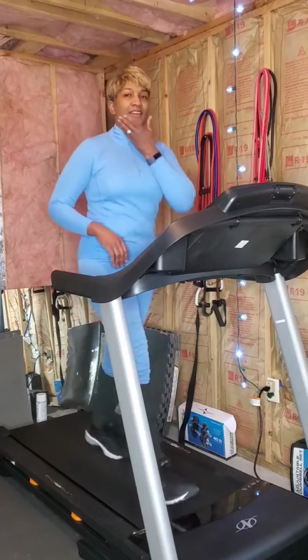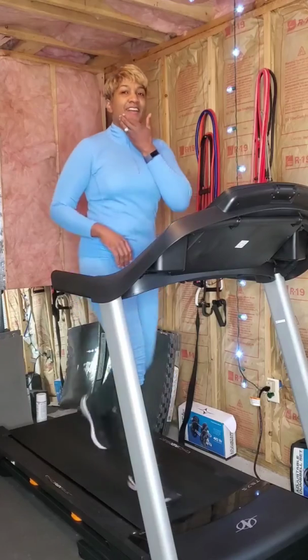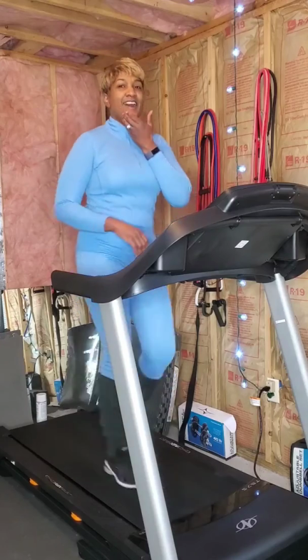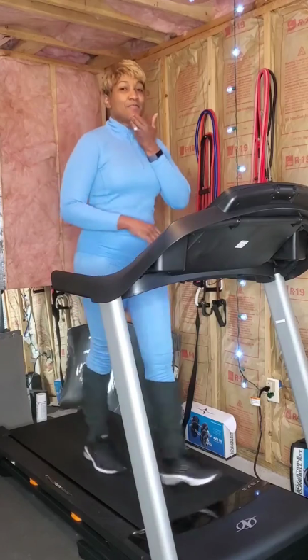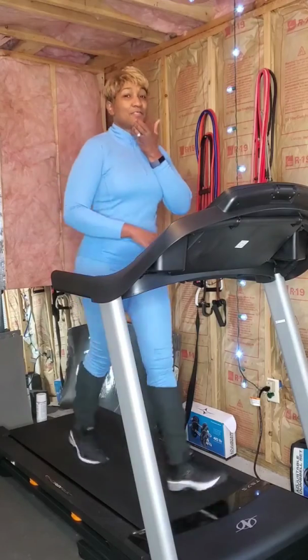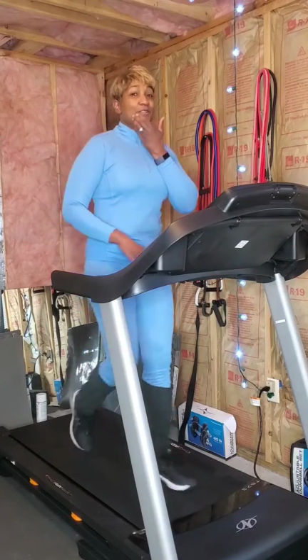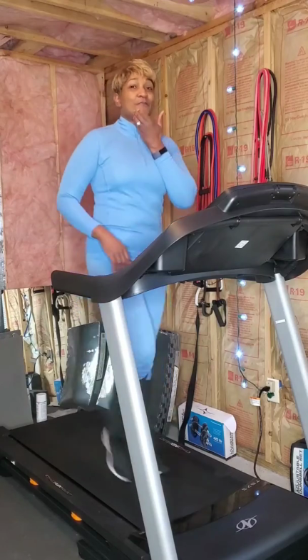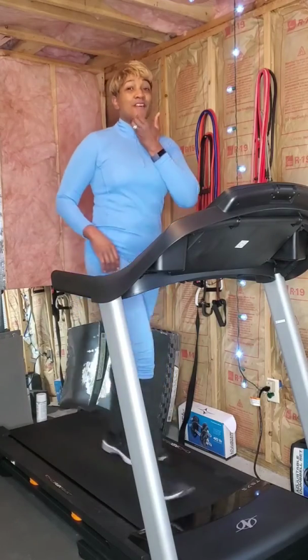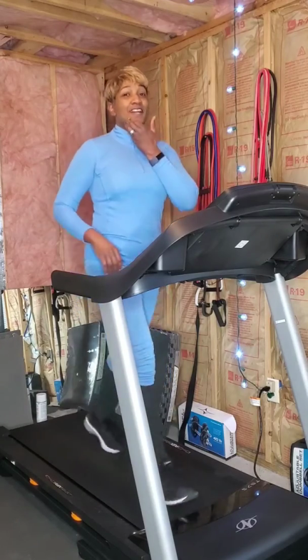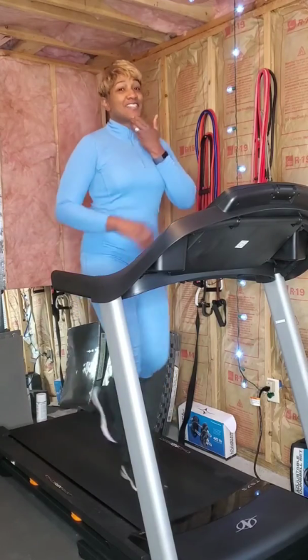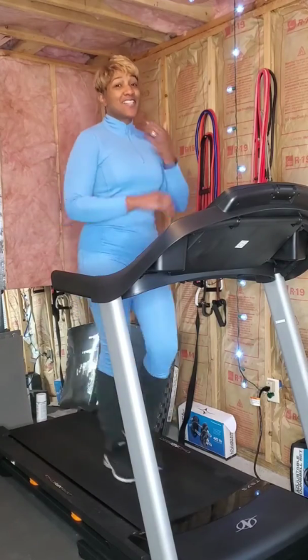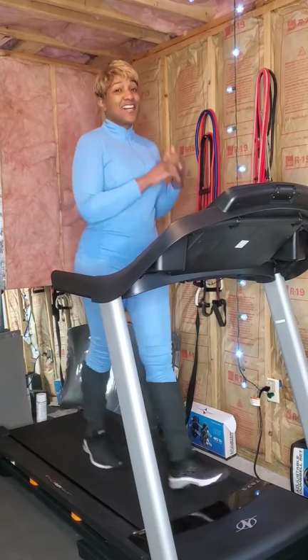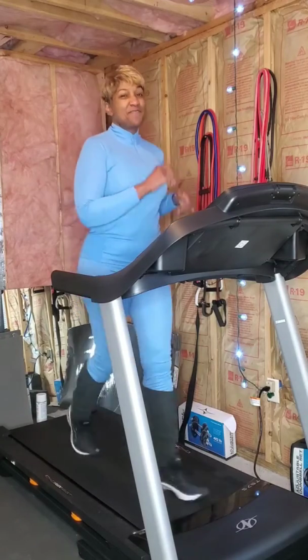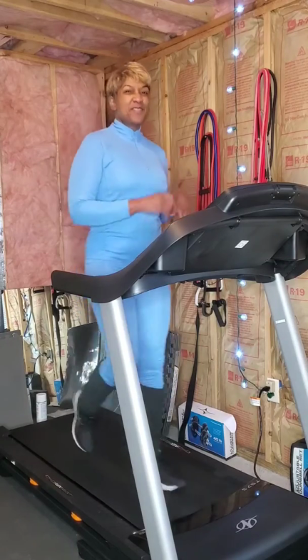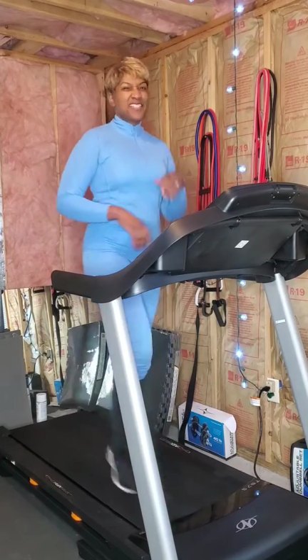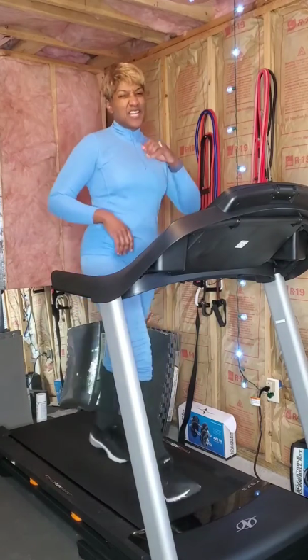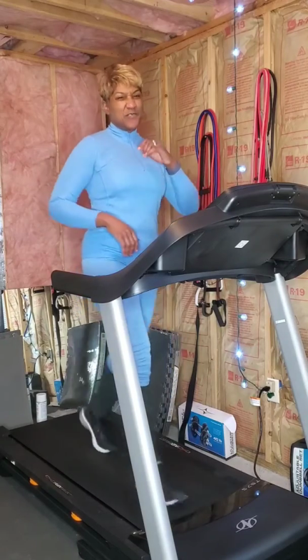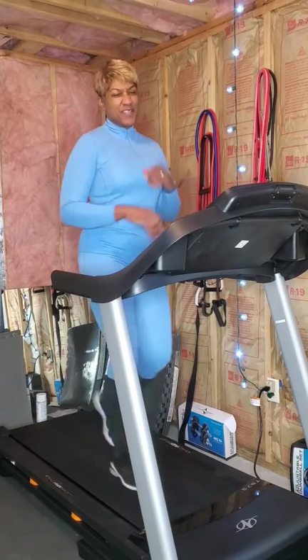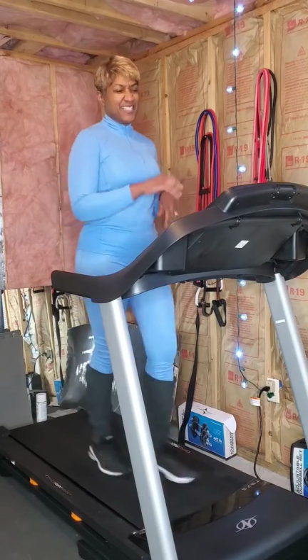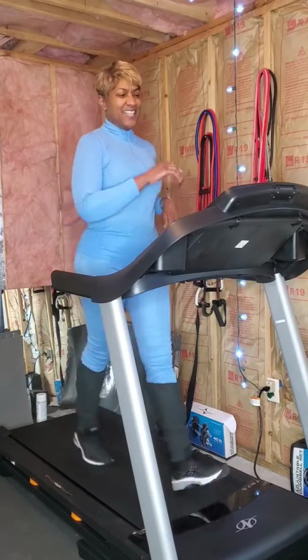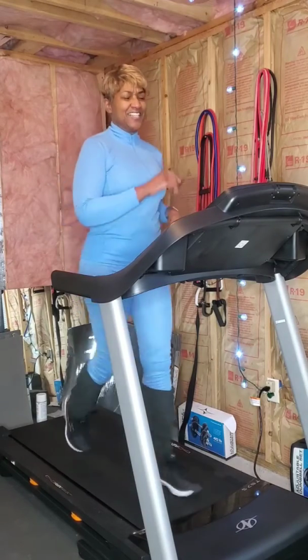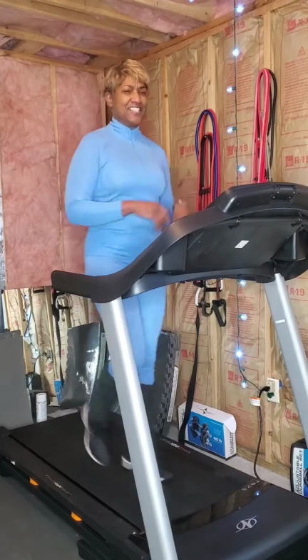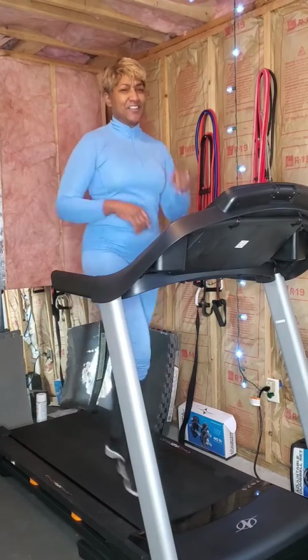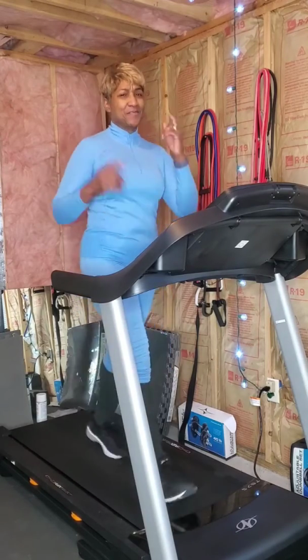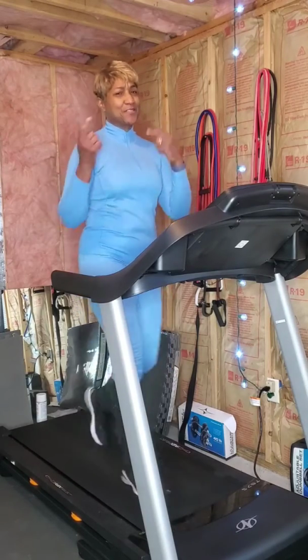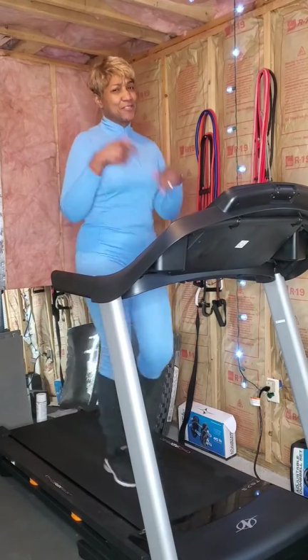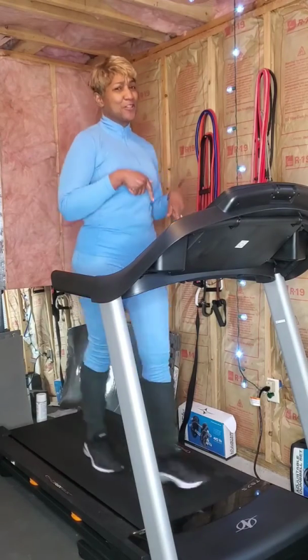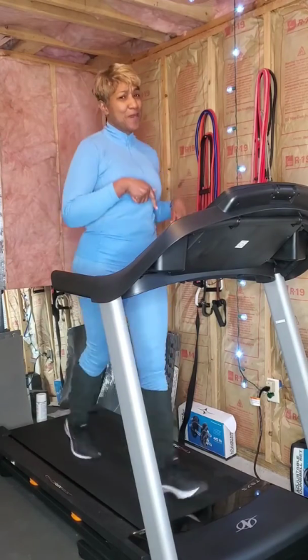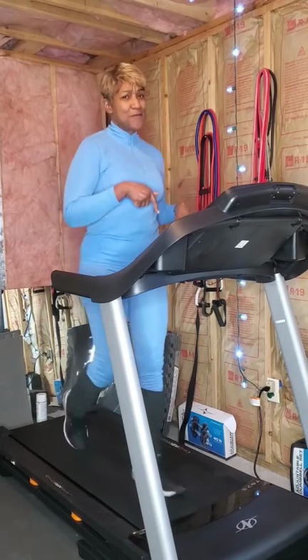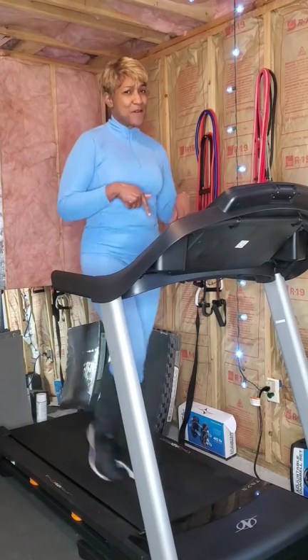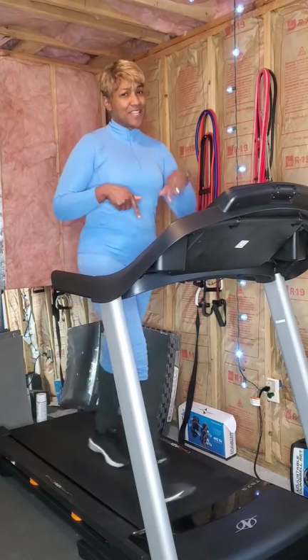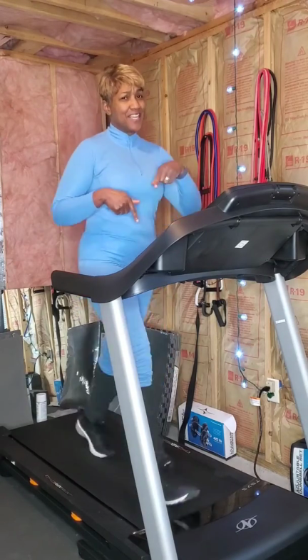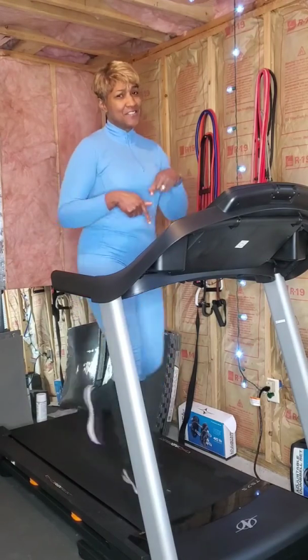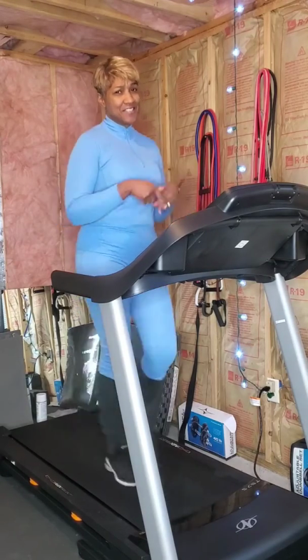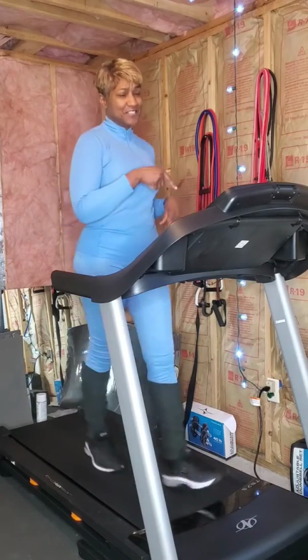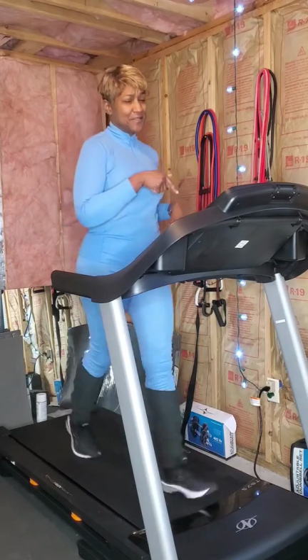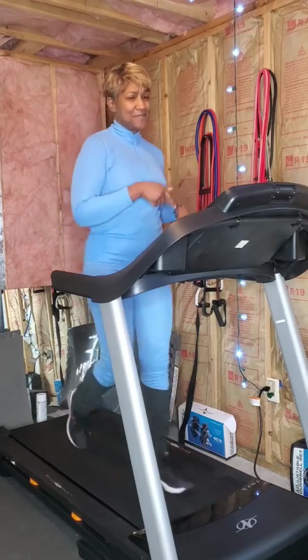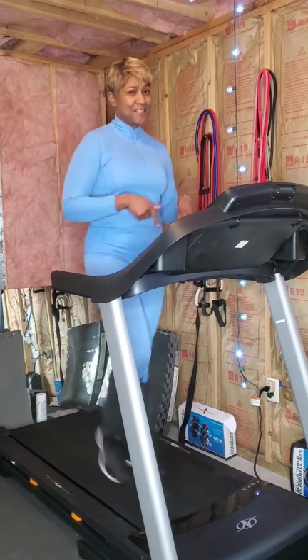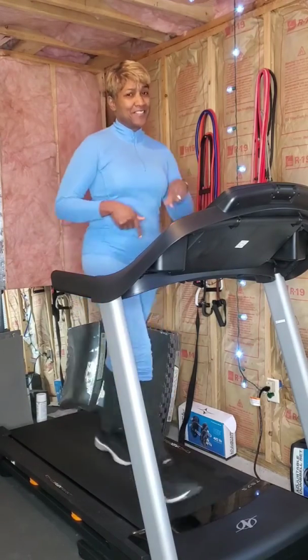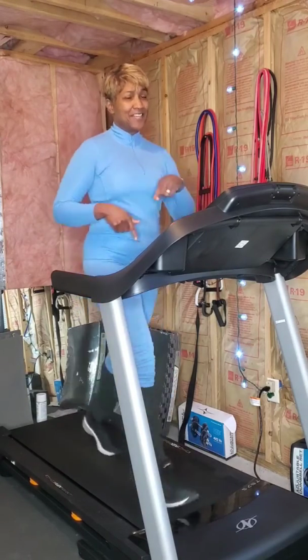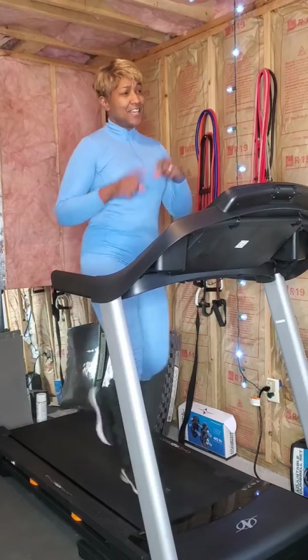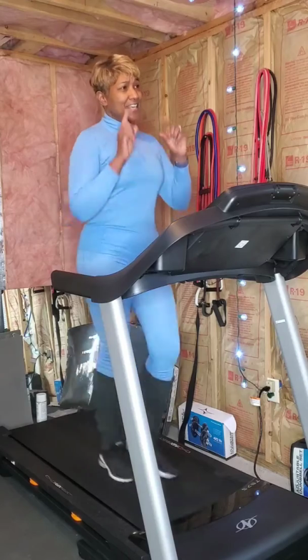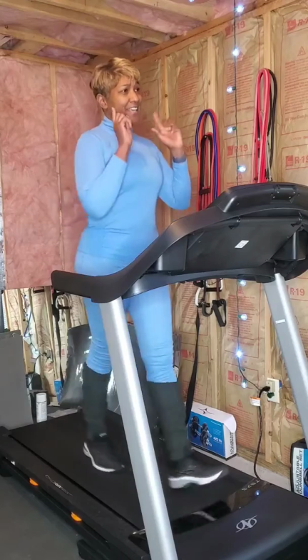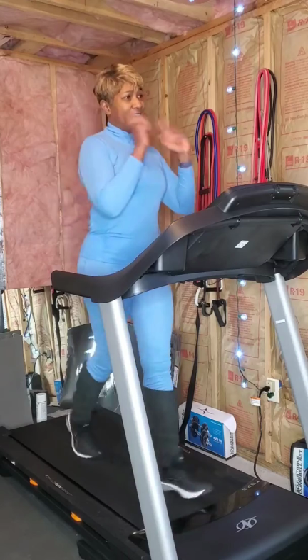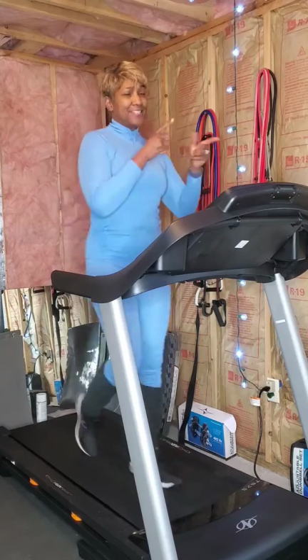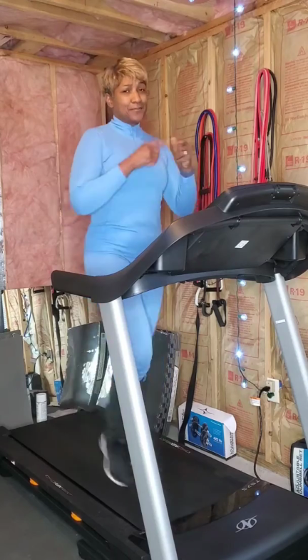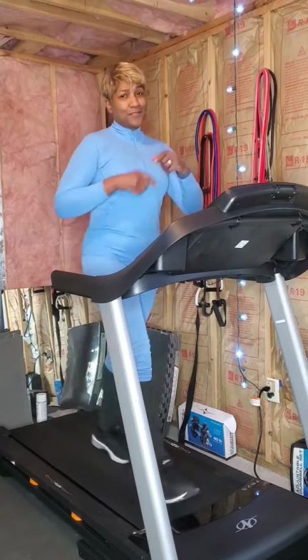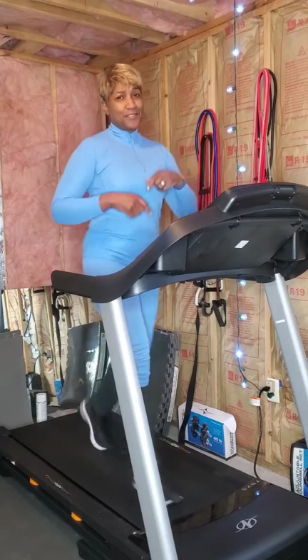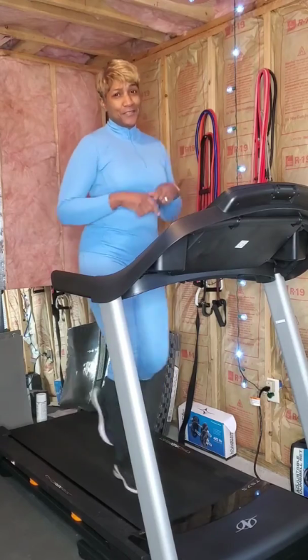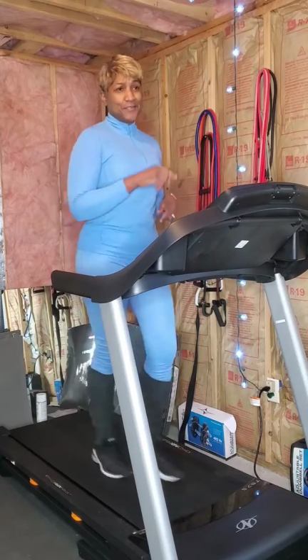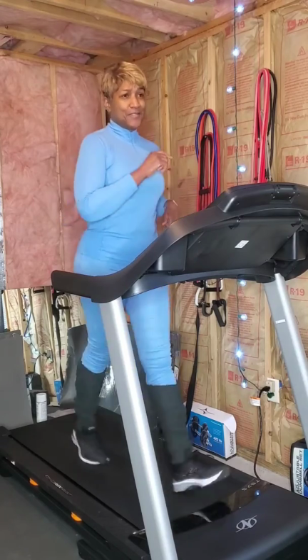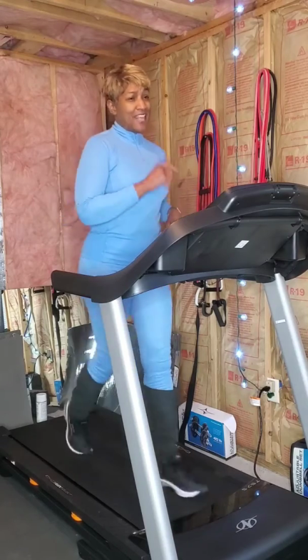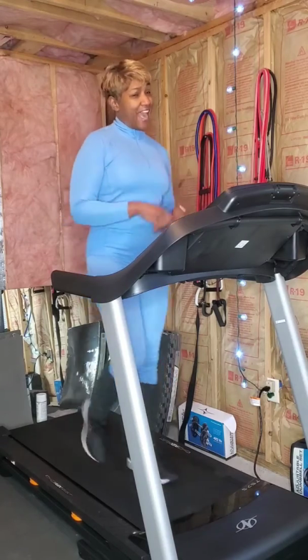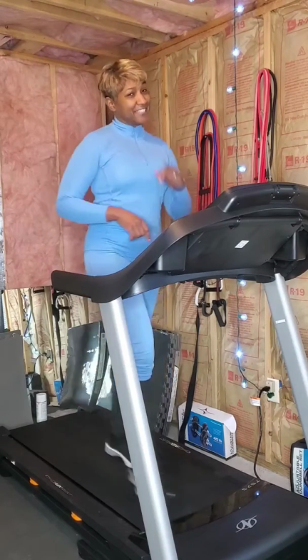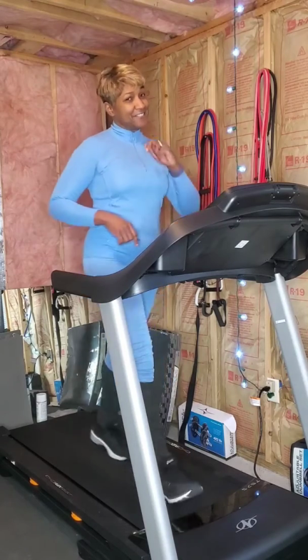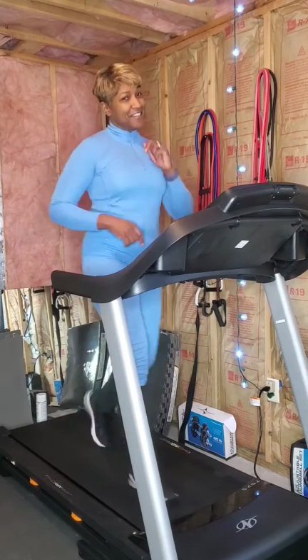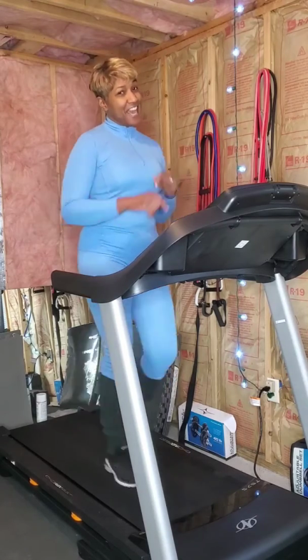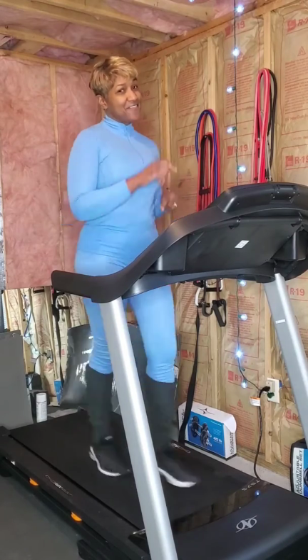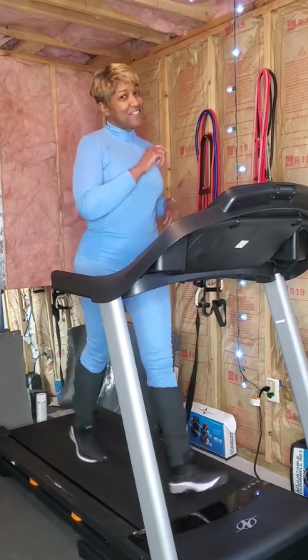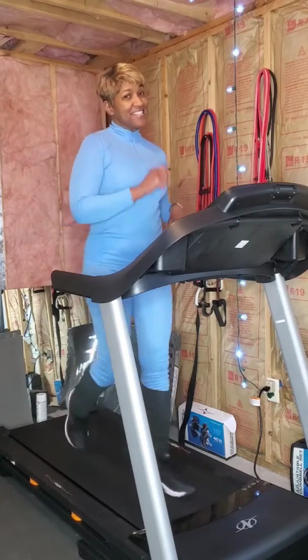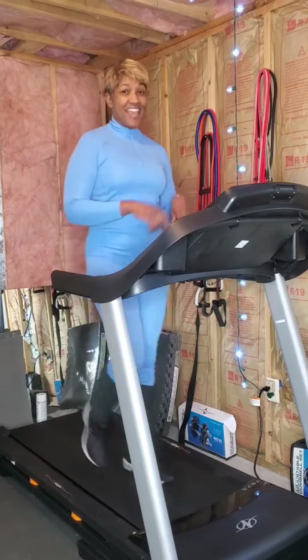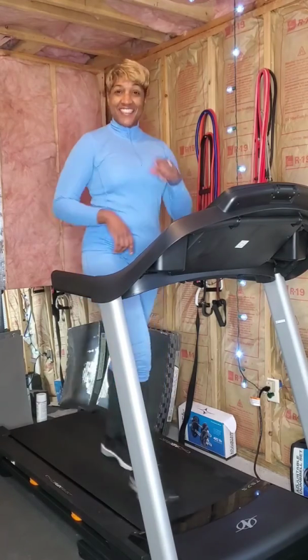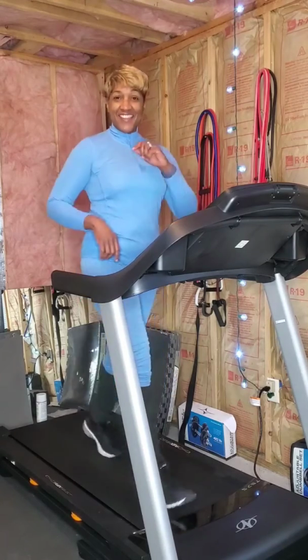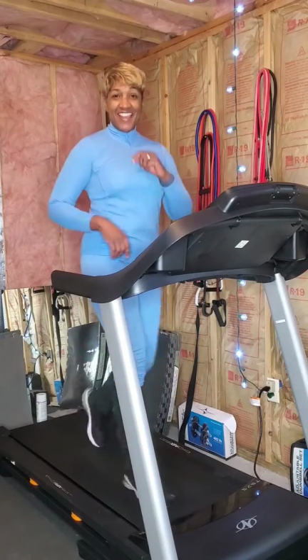I was going to walk outside, but it was kind of windy, so I'm just going to do my walk here on the treadmill and catch up on the news. Active recovery, day three.